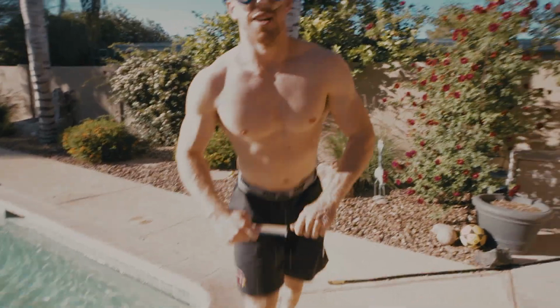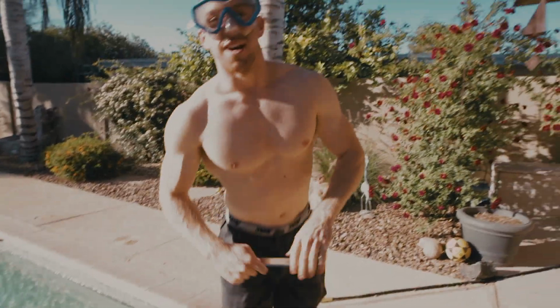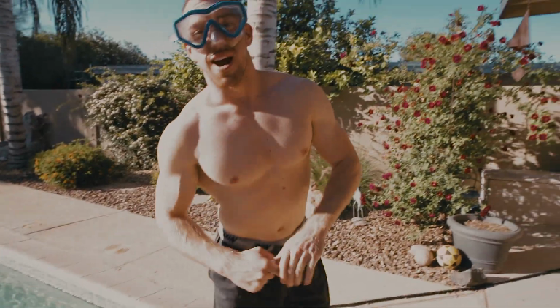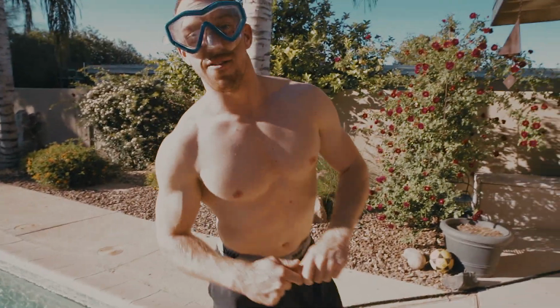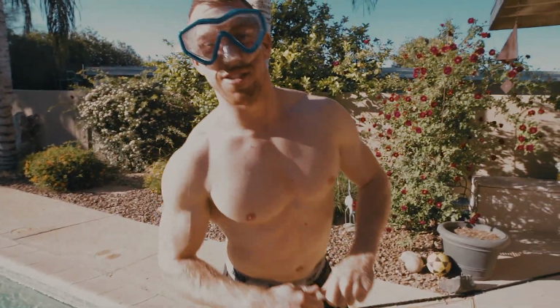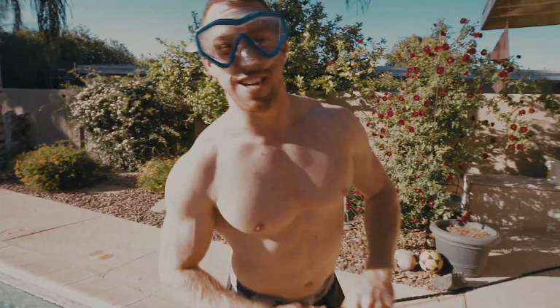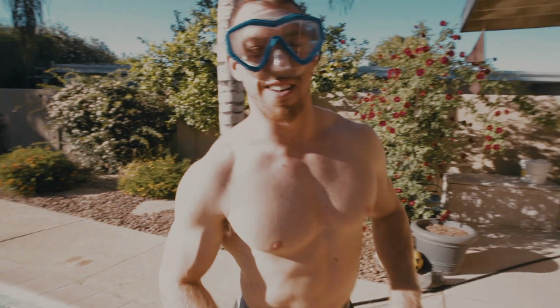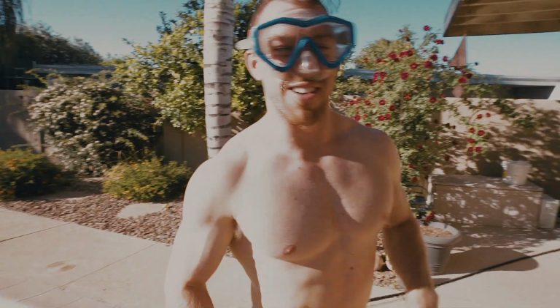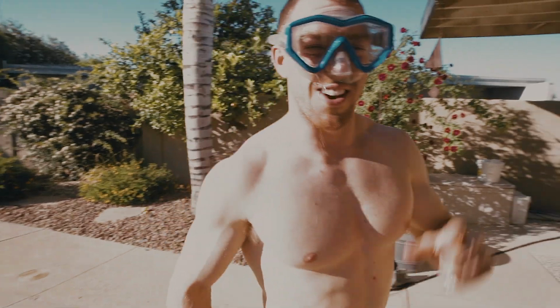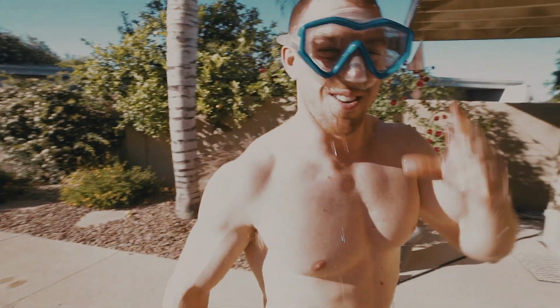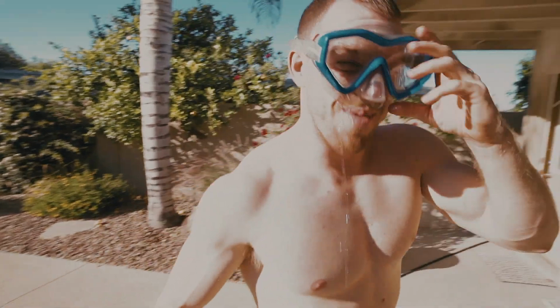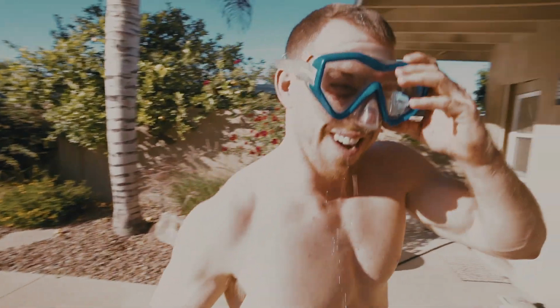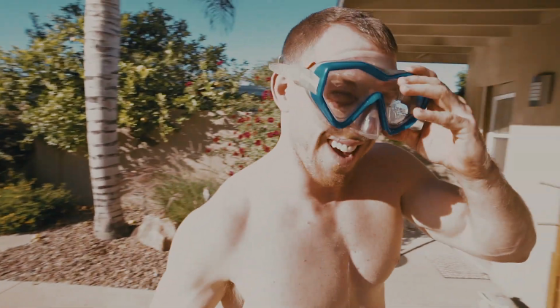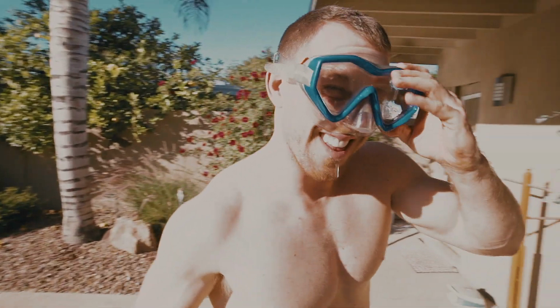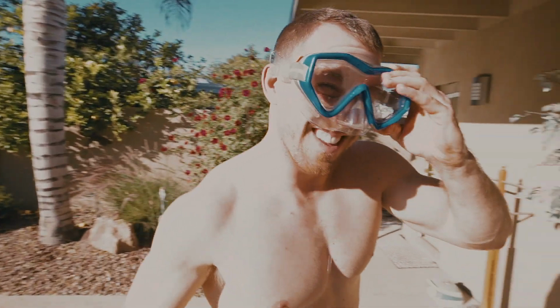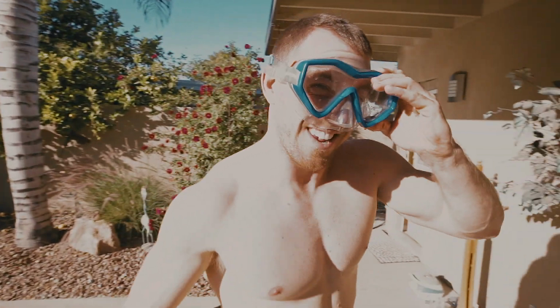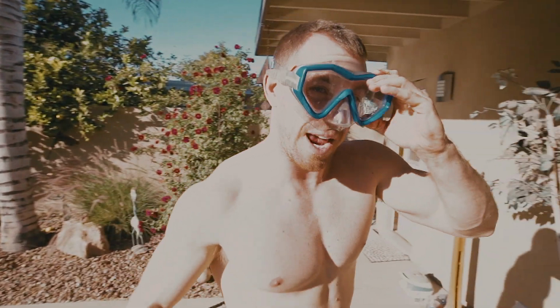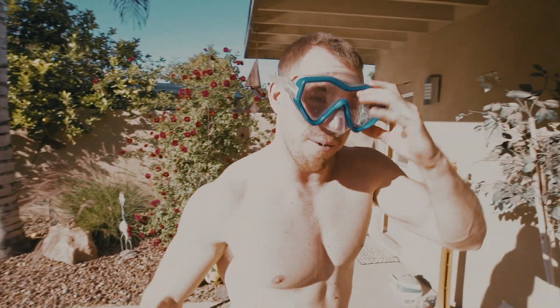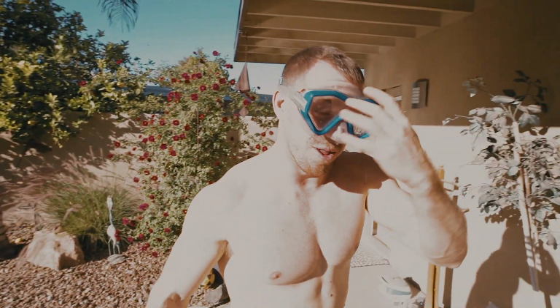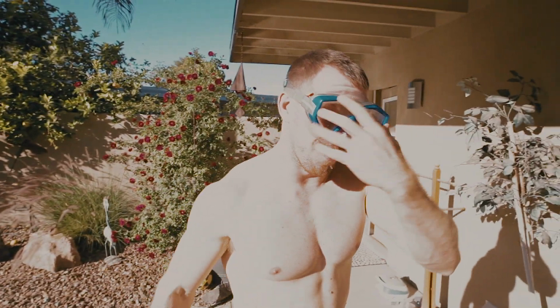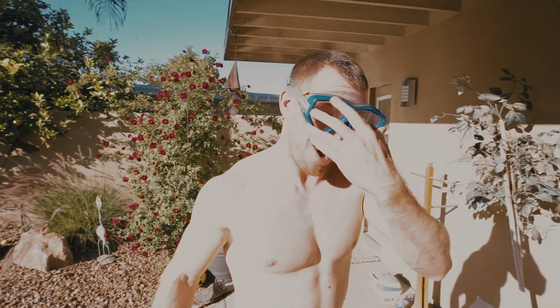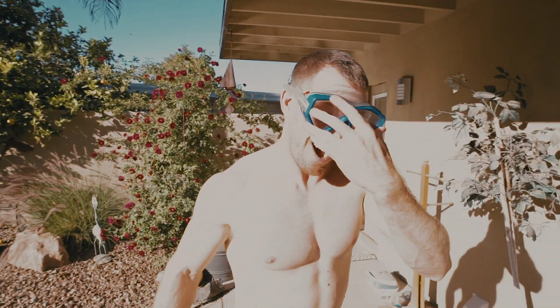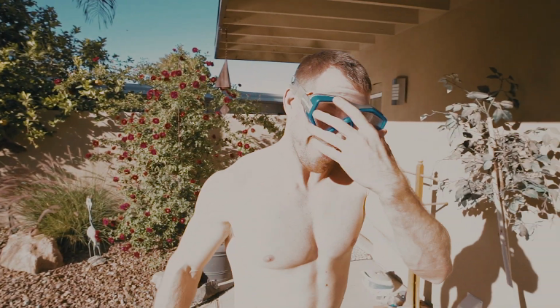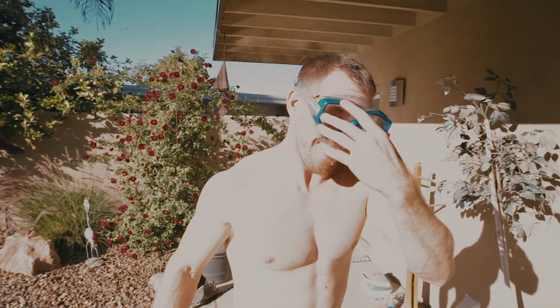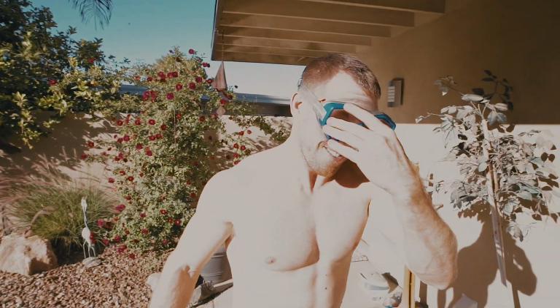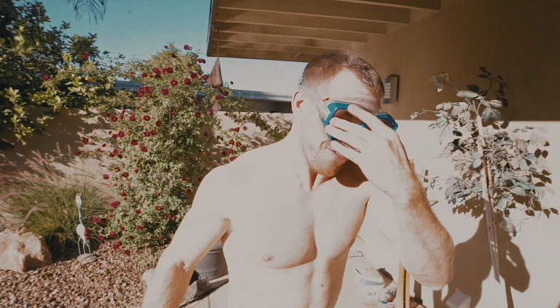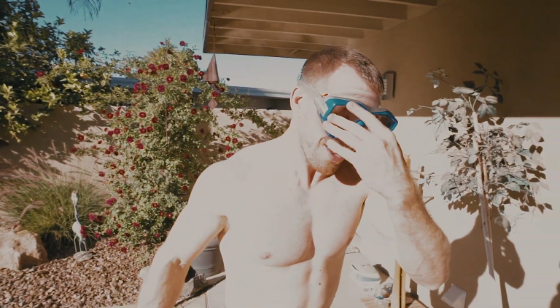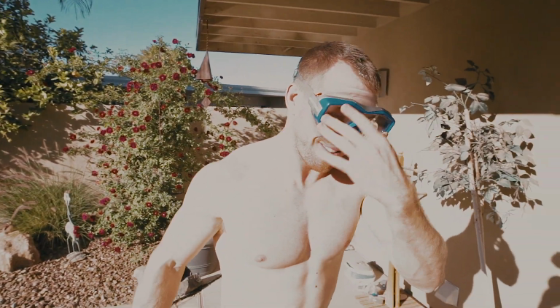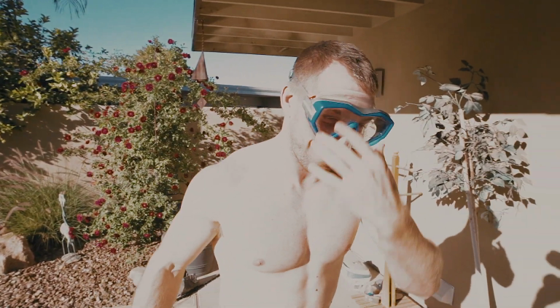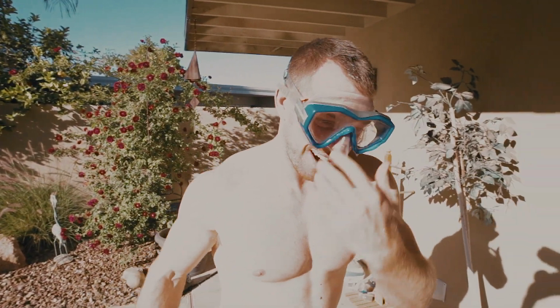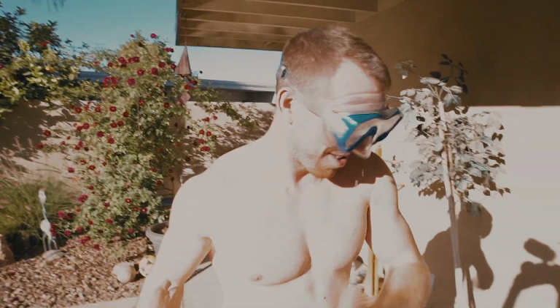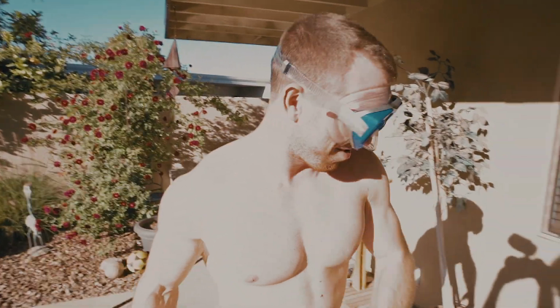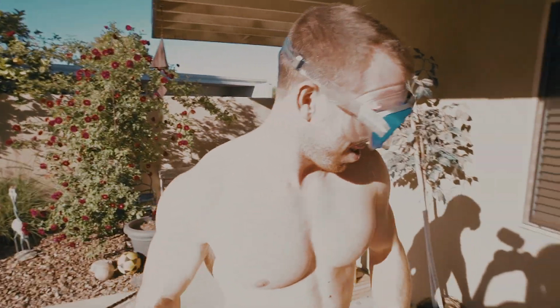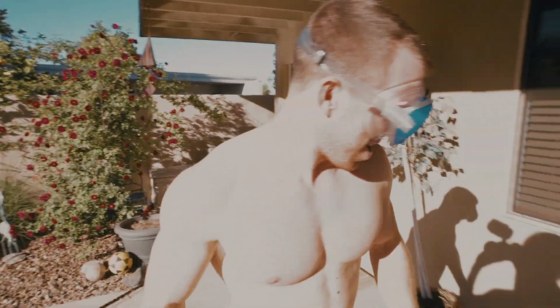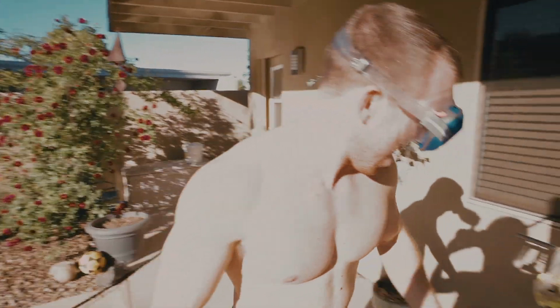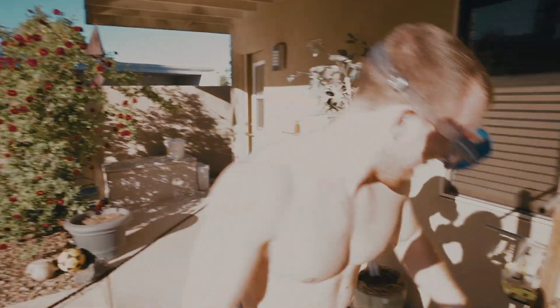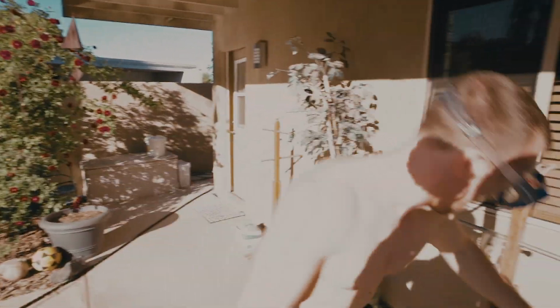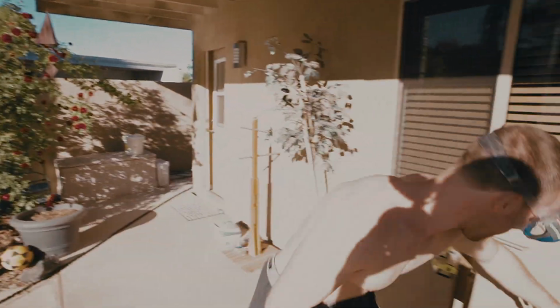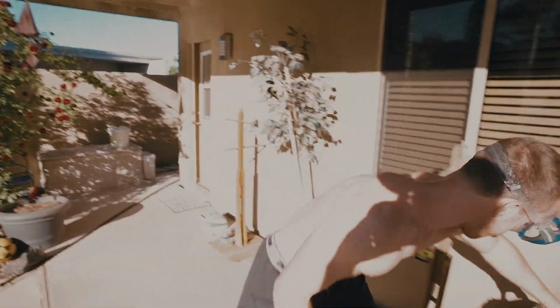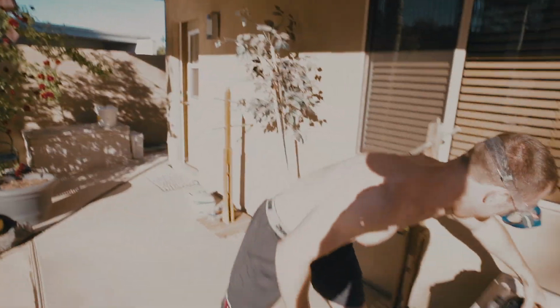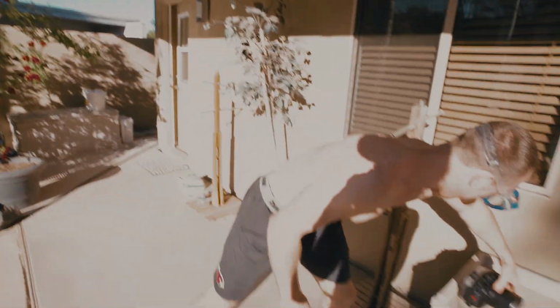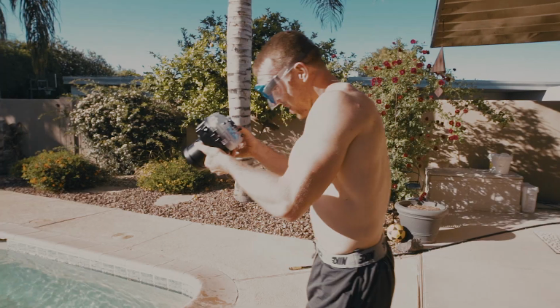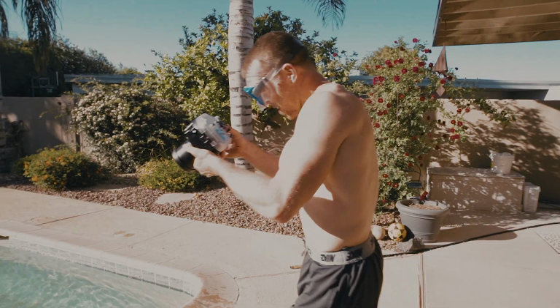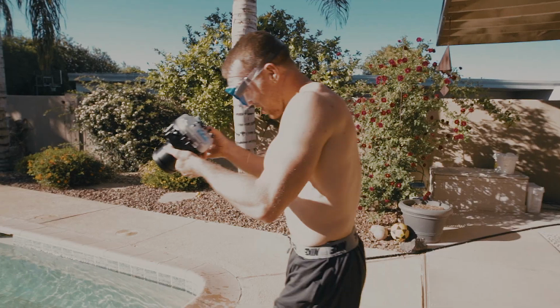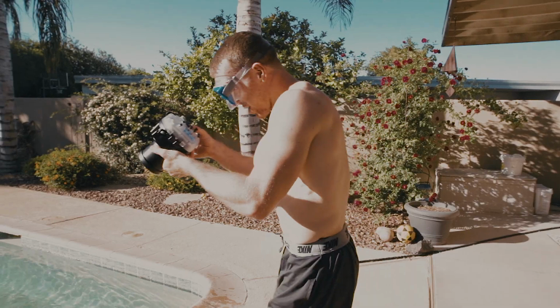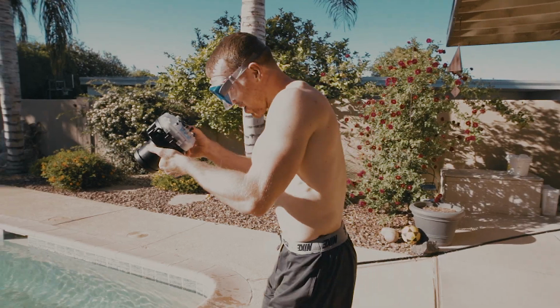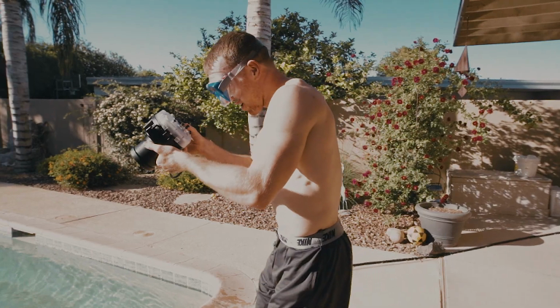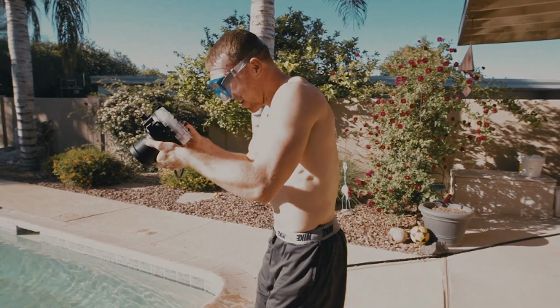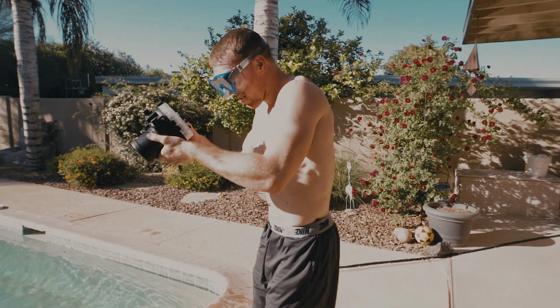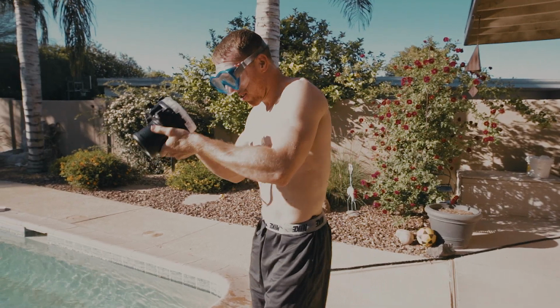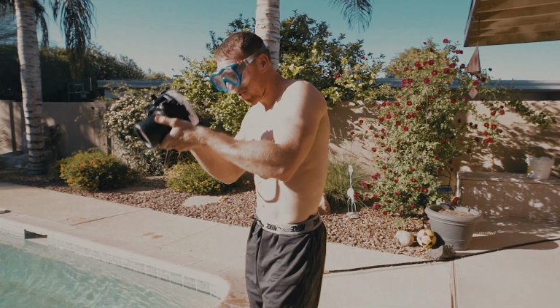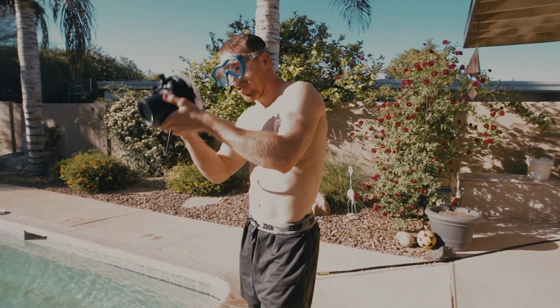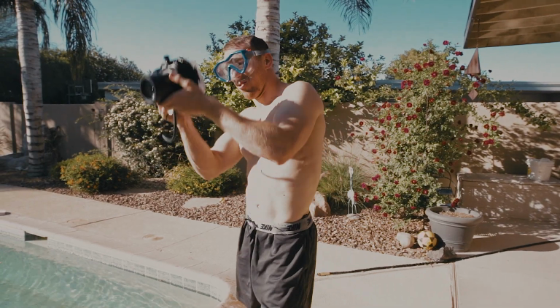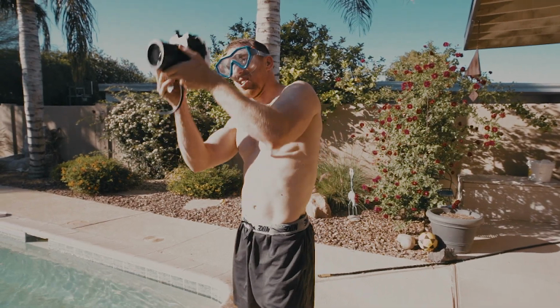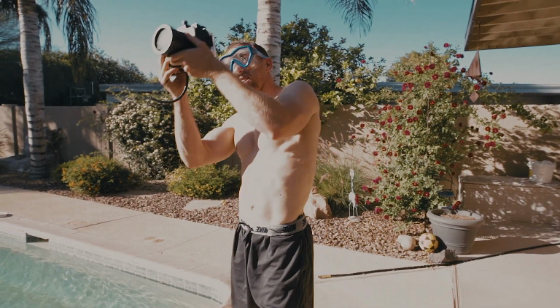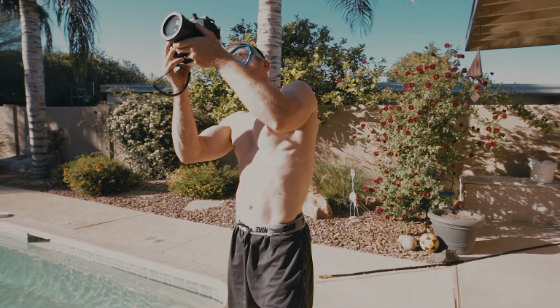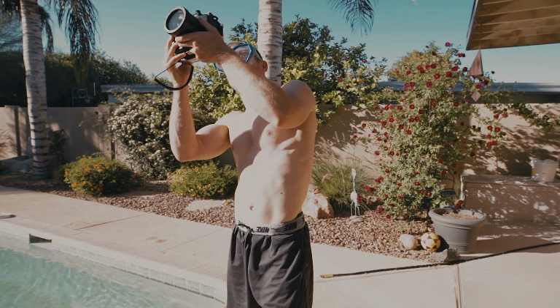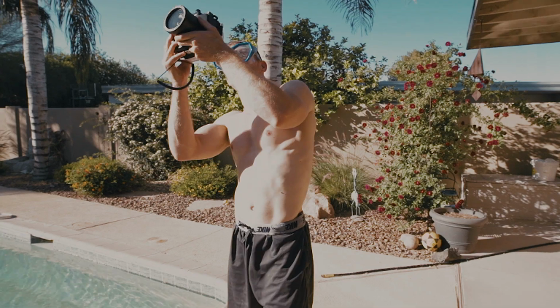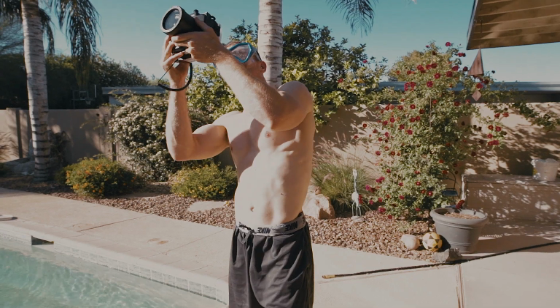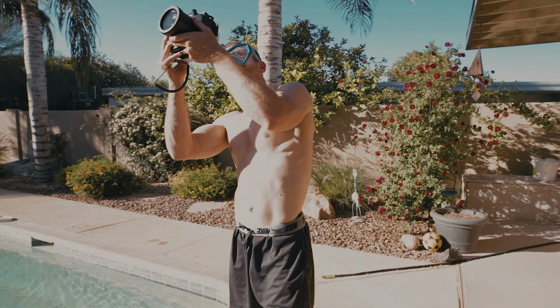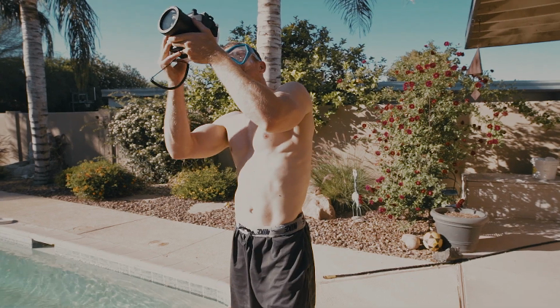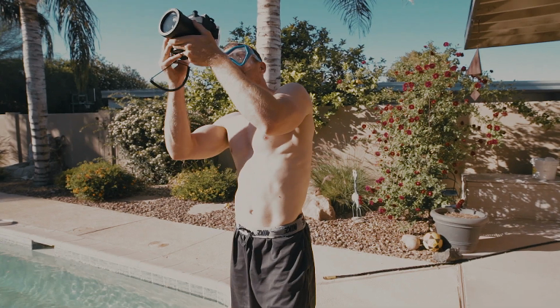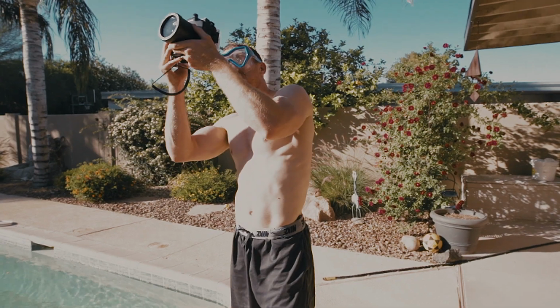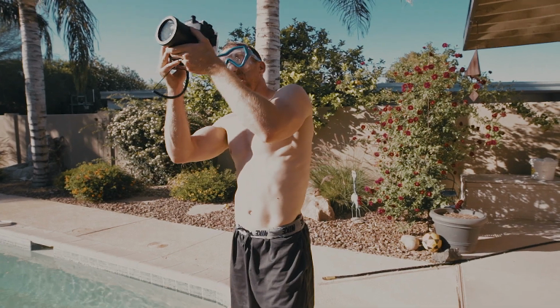Every time I go to put this camera in the water it scares me. It's also really hard to see the screen.